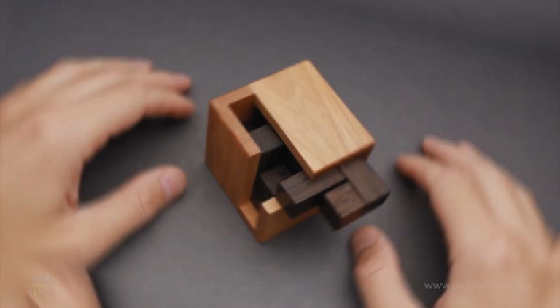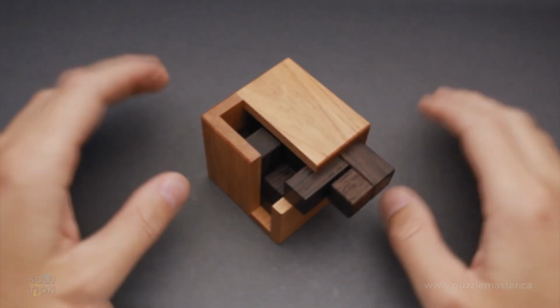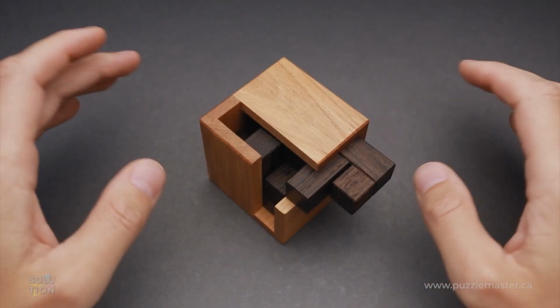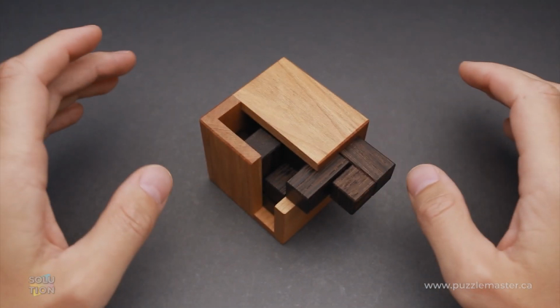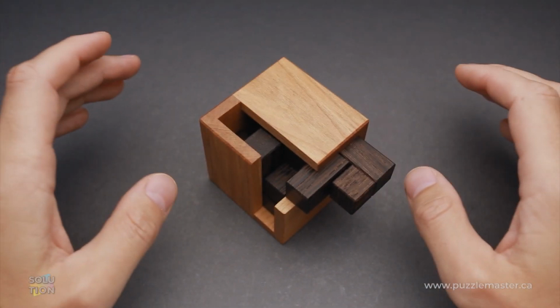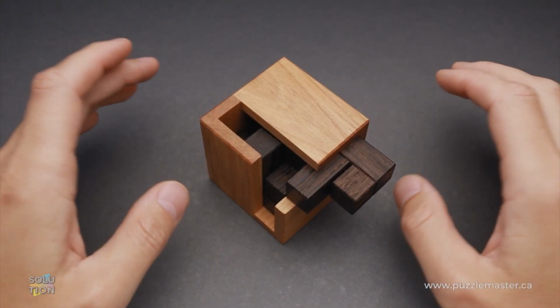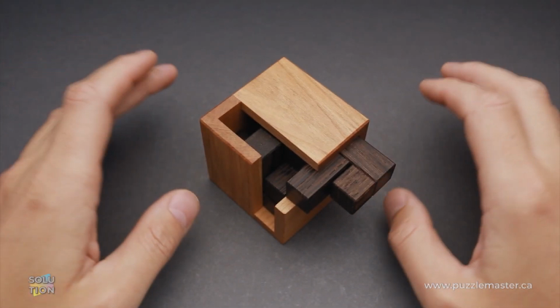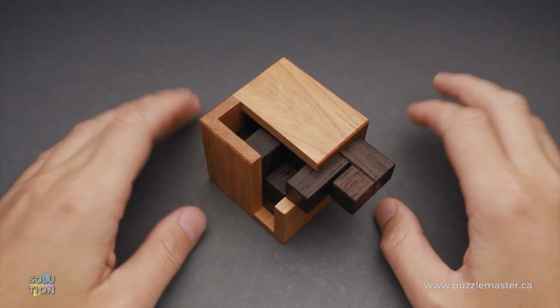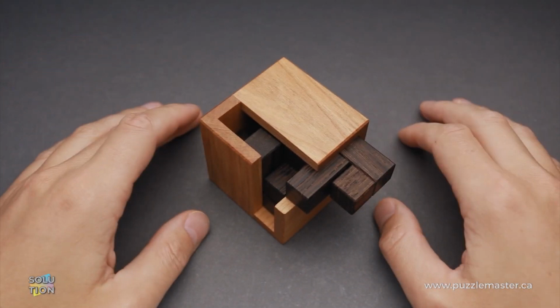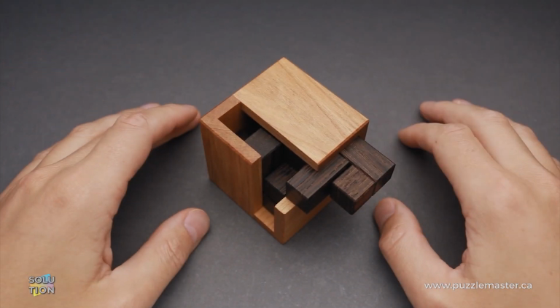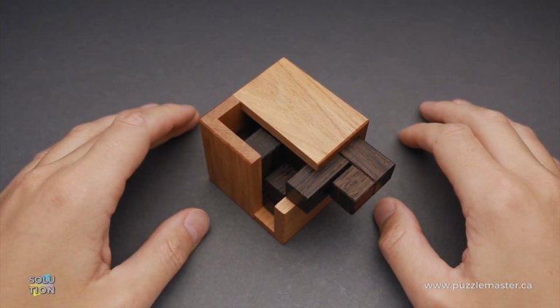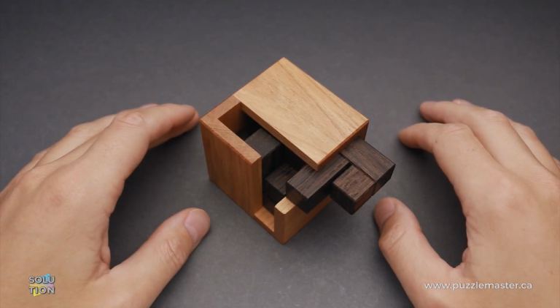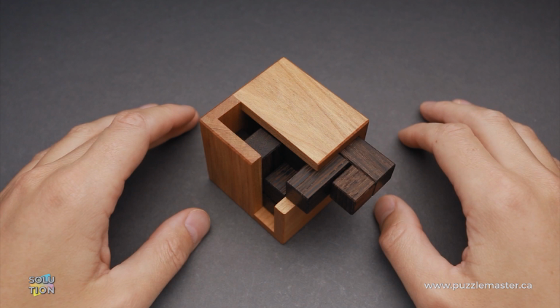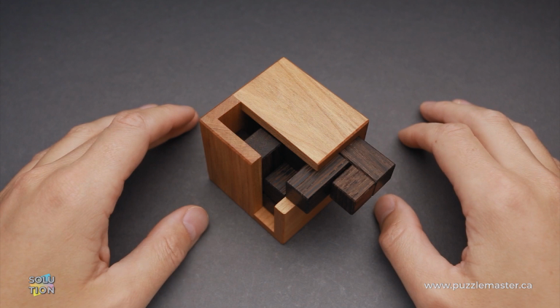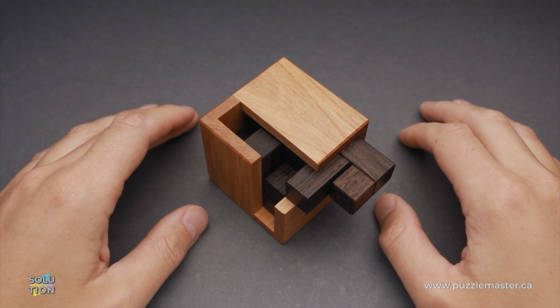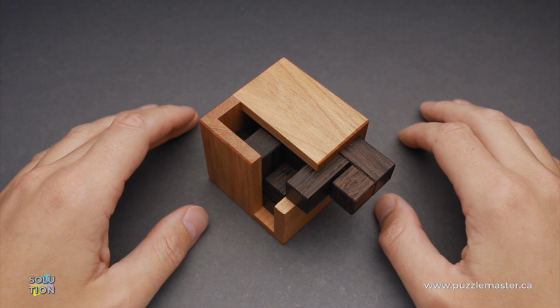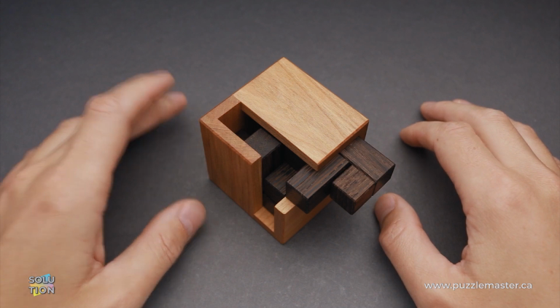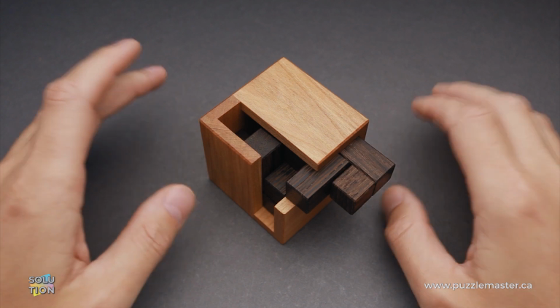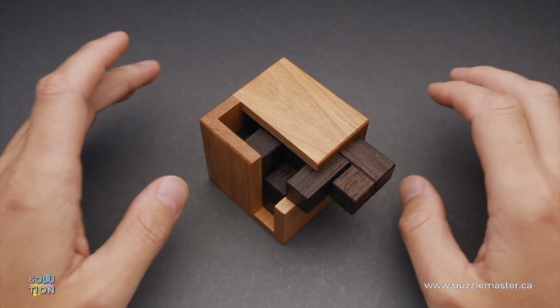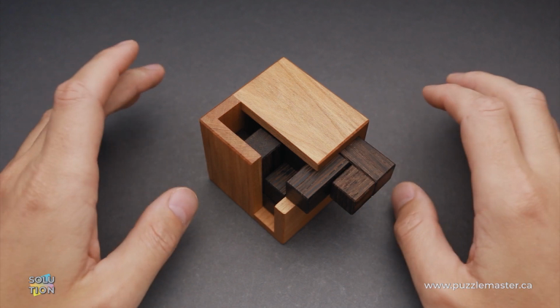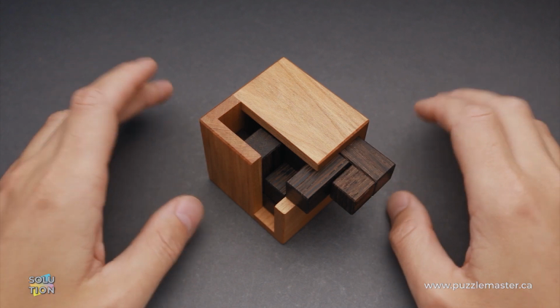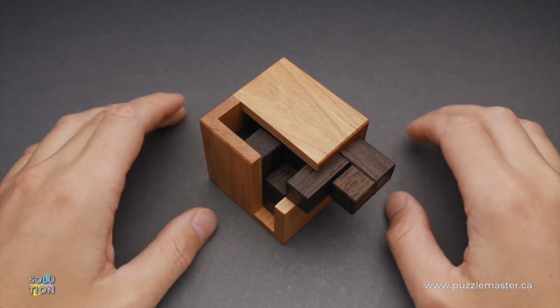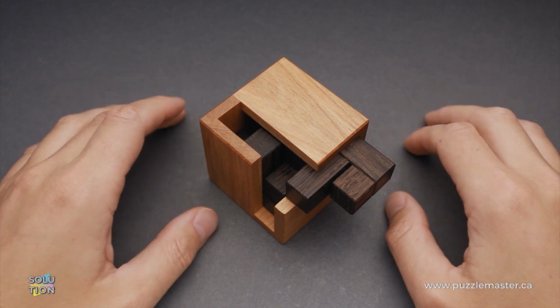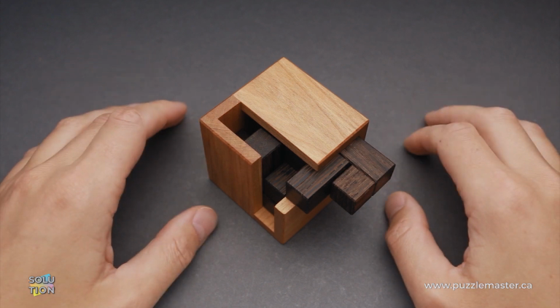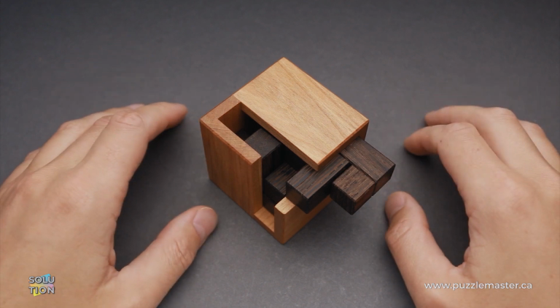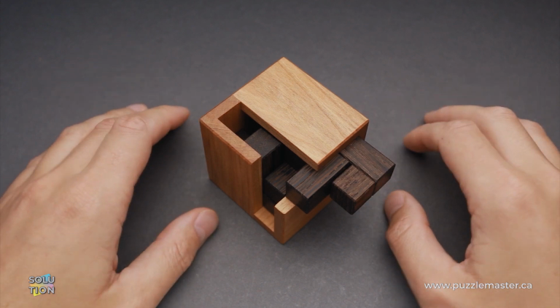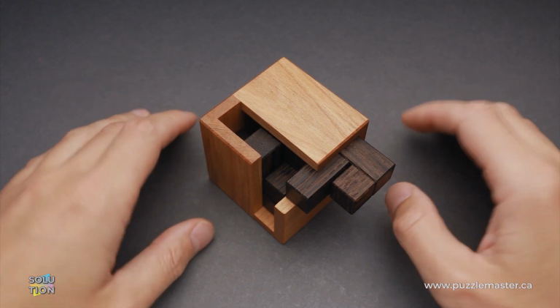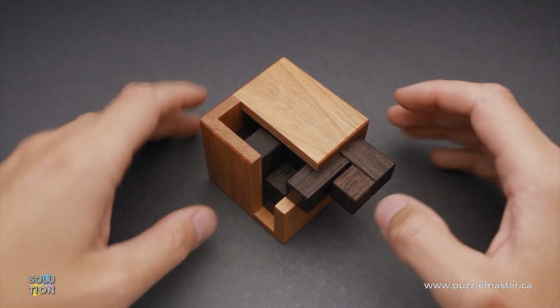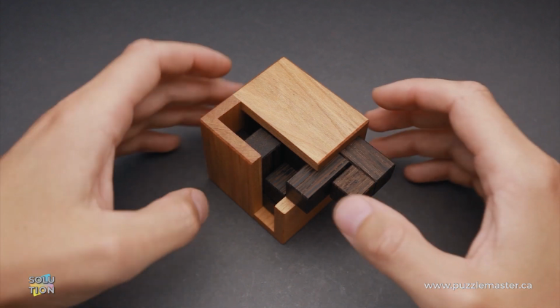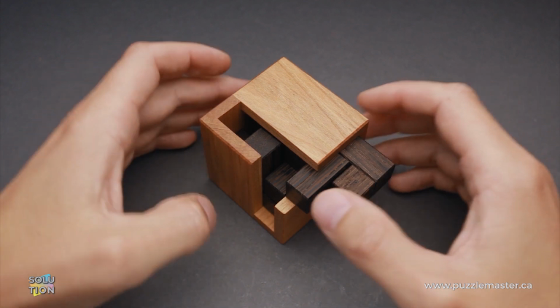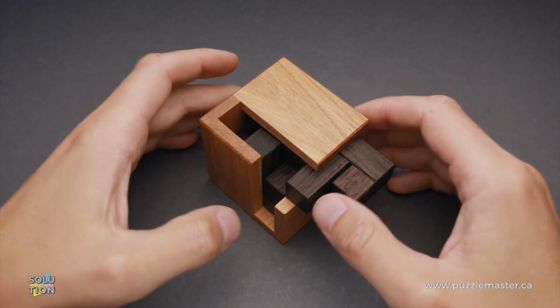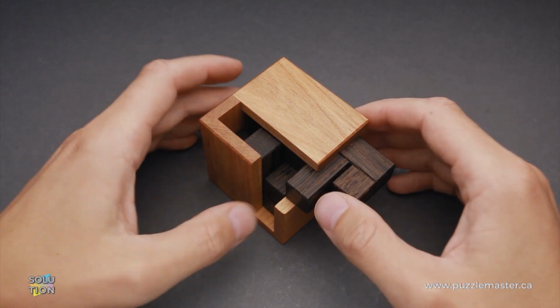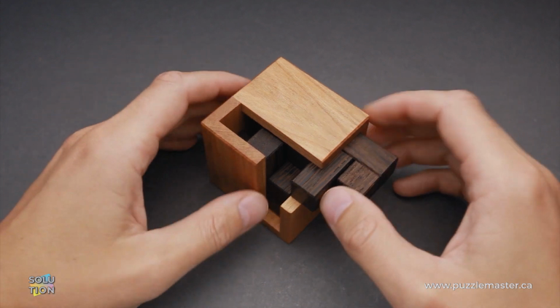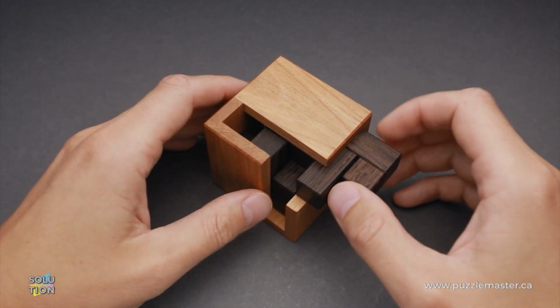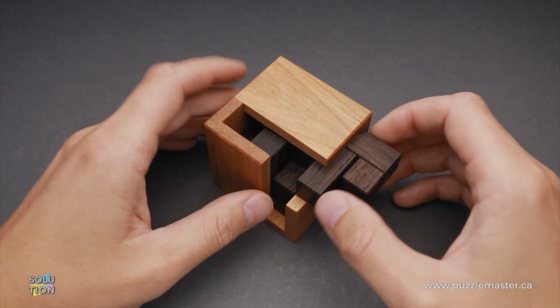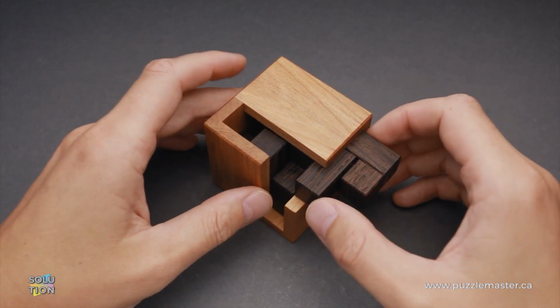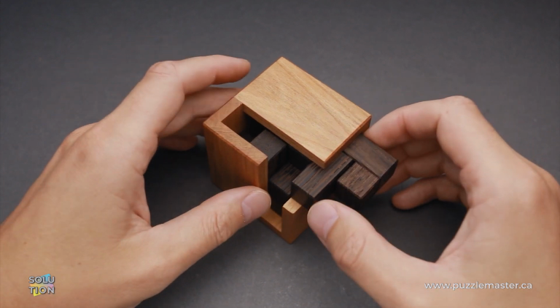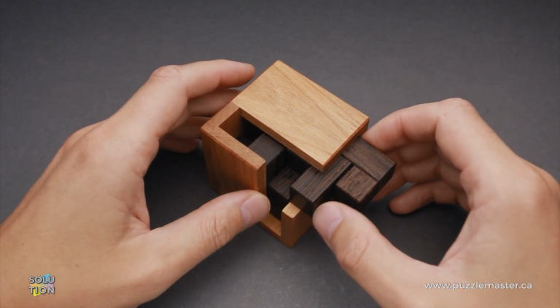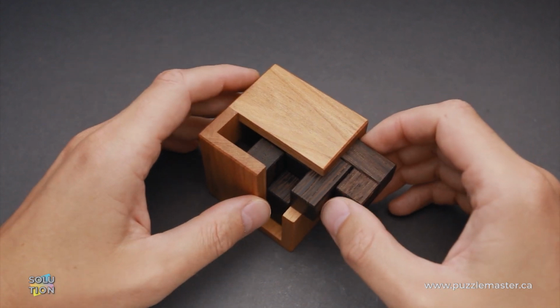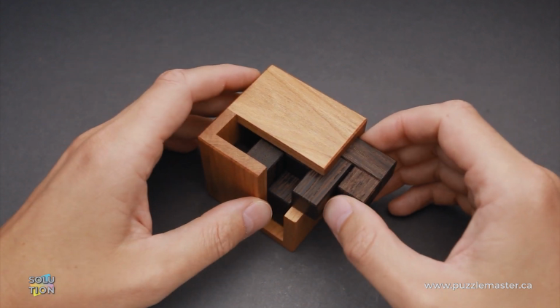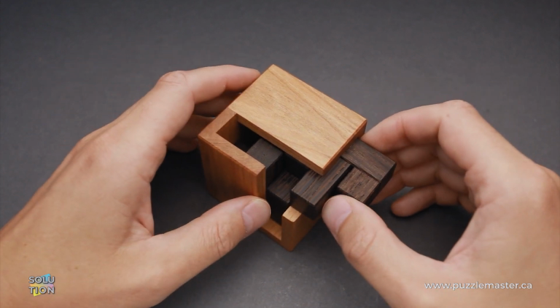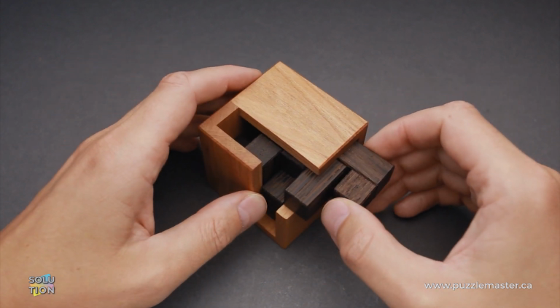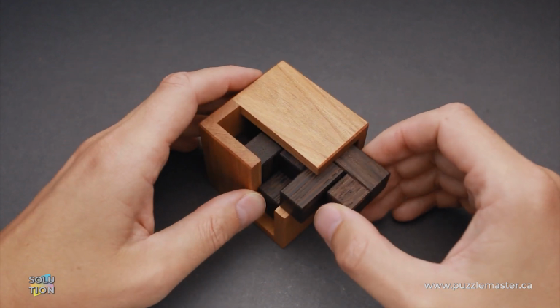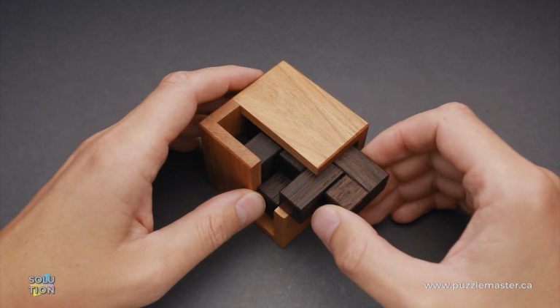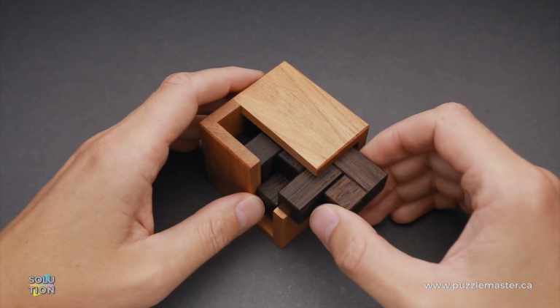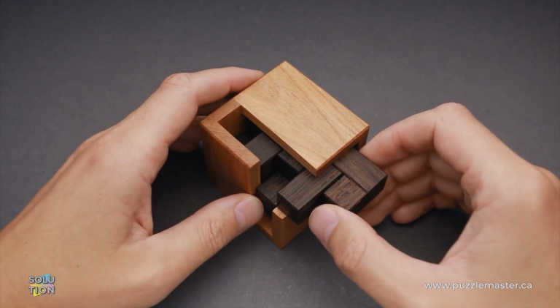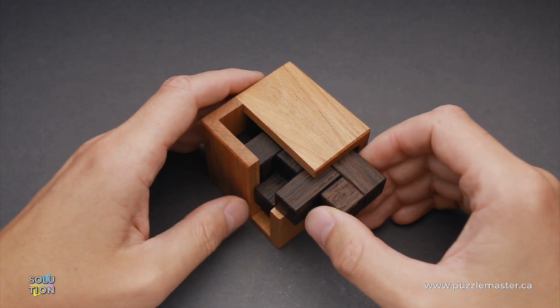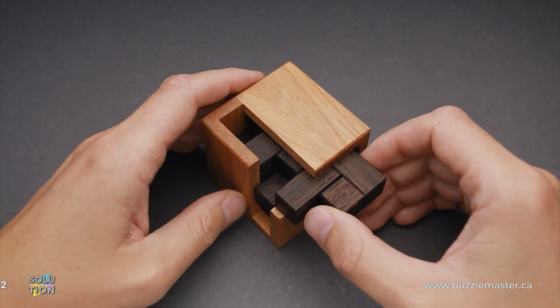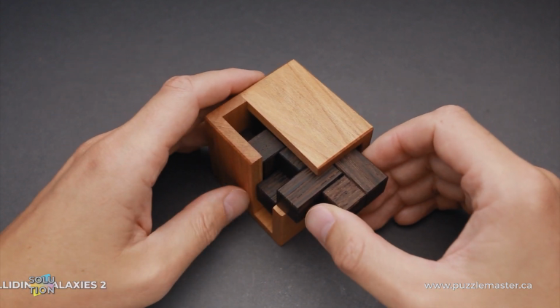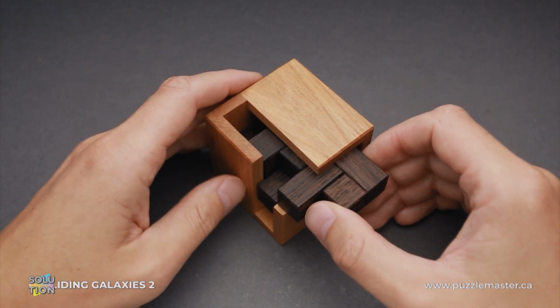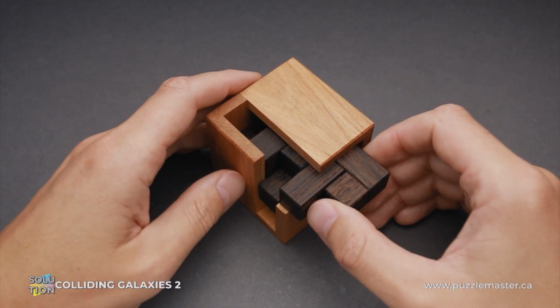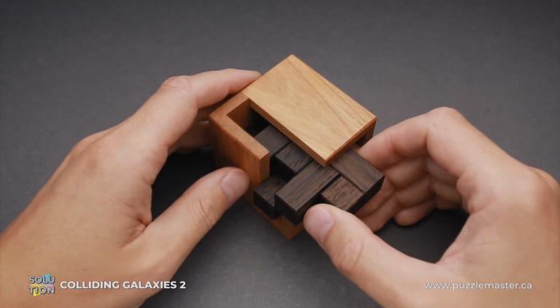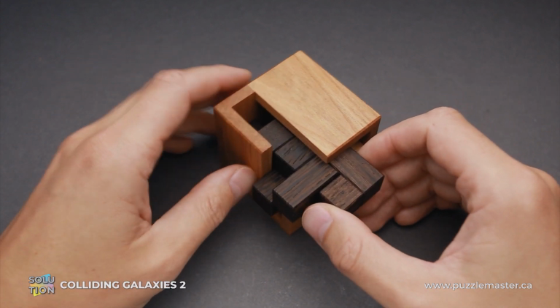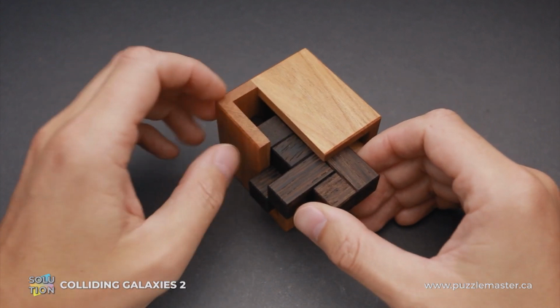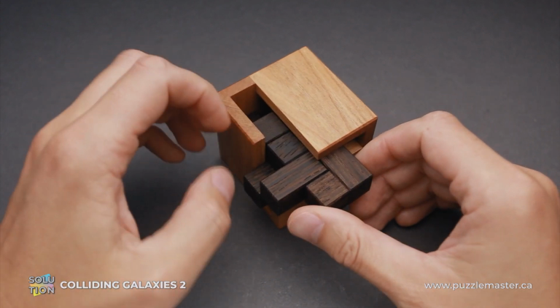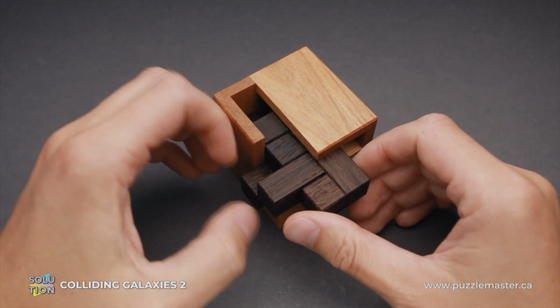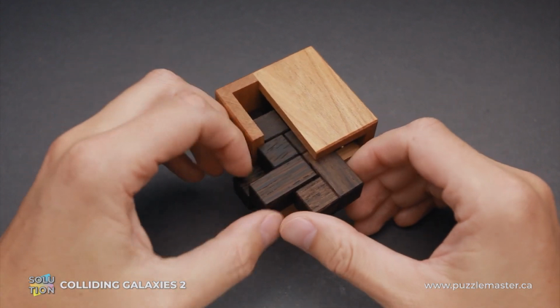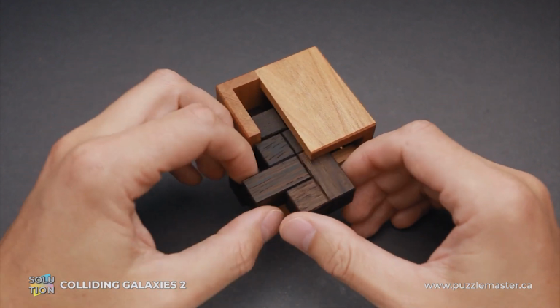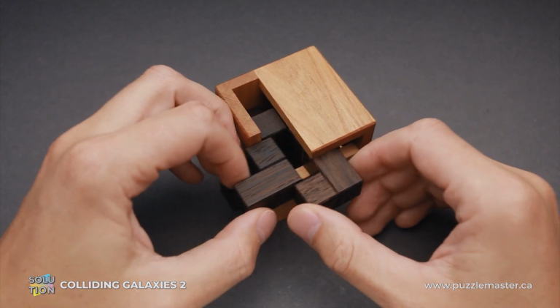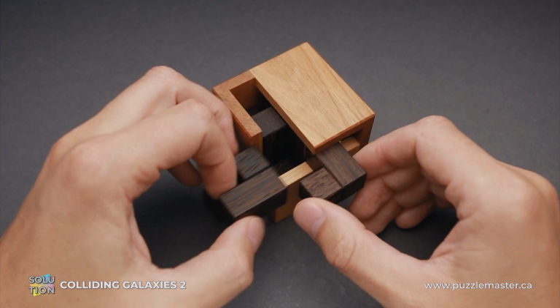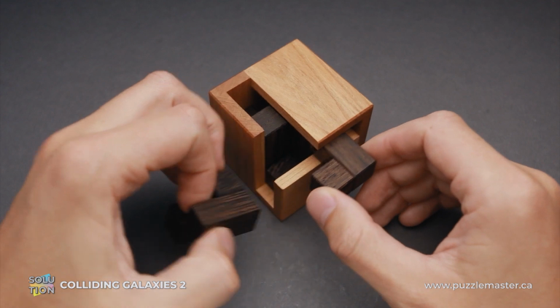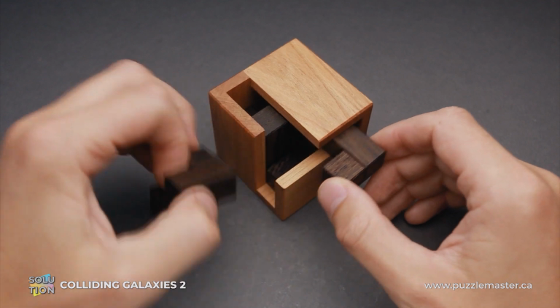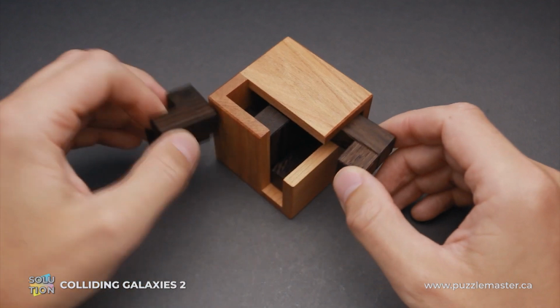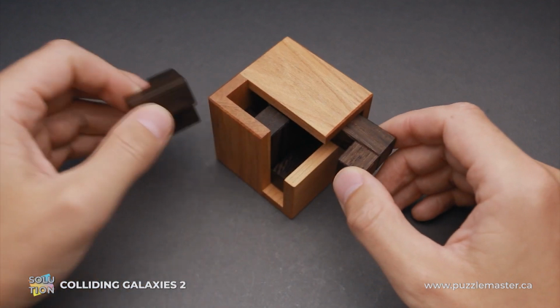Hello and welcome to Puzzle Master. This is the Puzzle Guy, and in this video I will show you how to solve the Colliding Galaxies II puzzle.